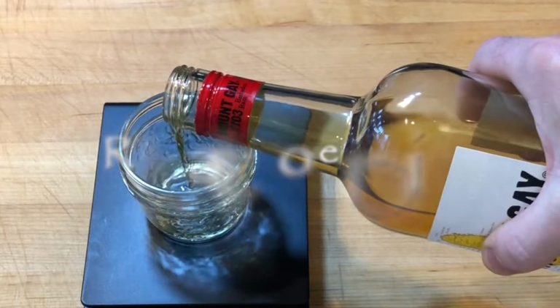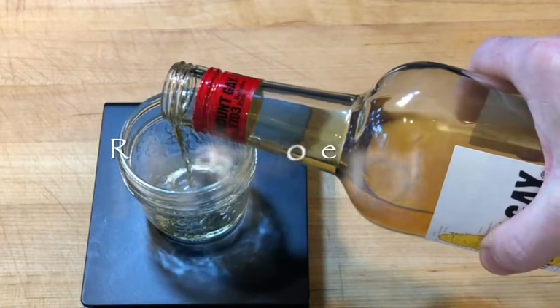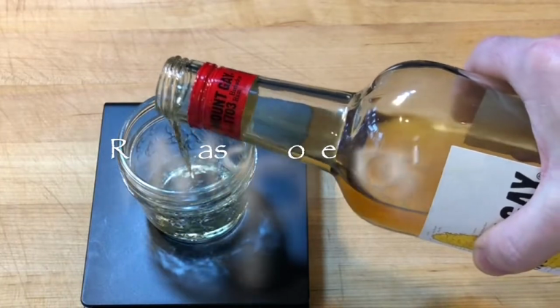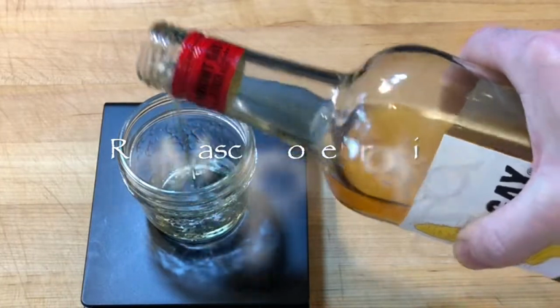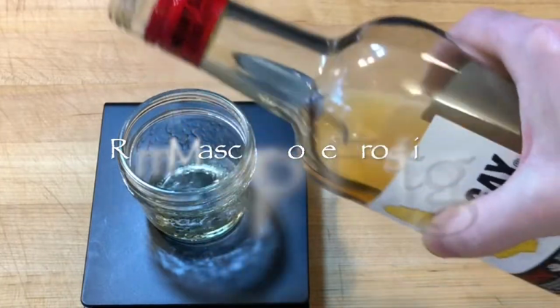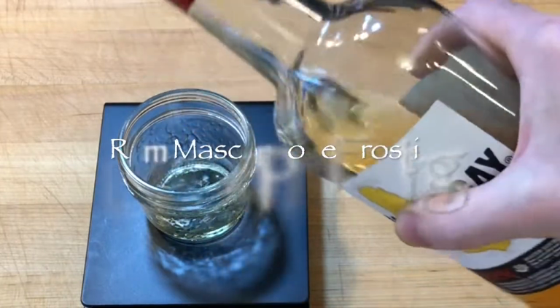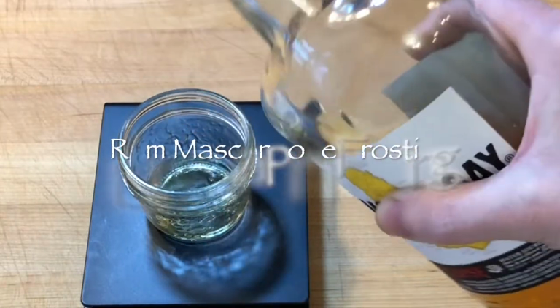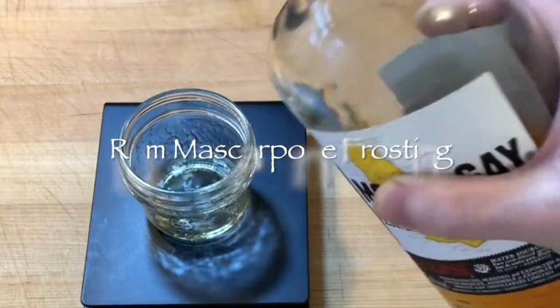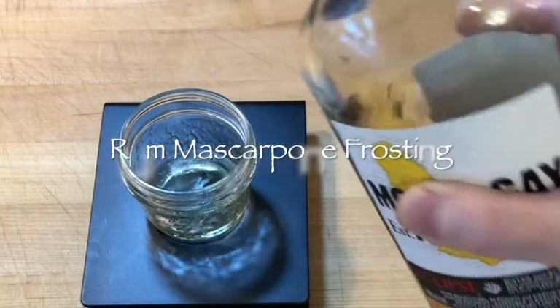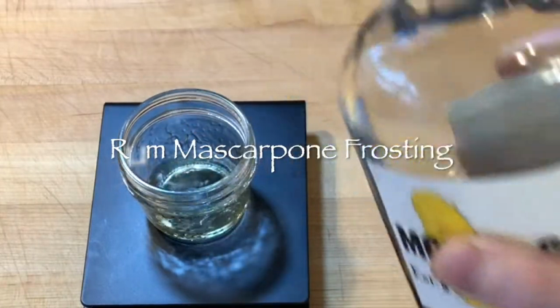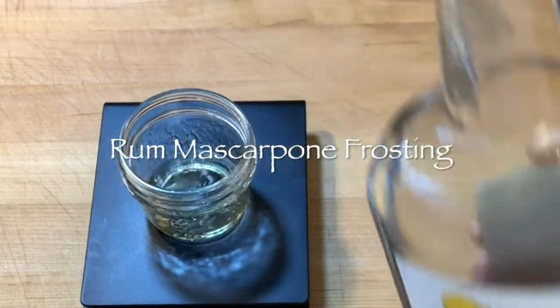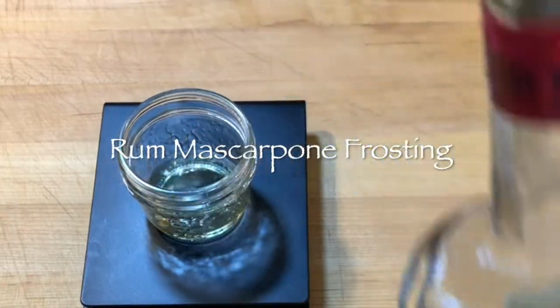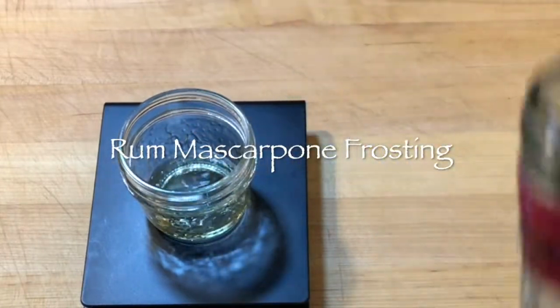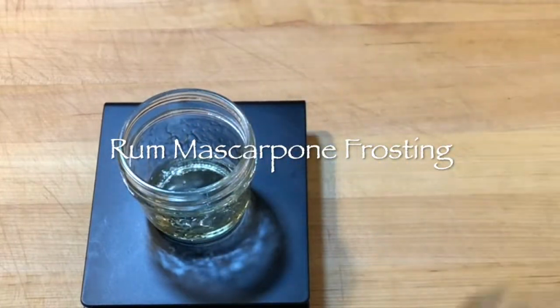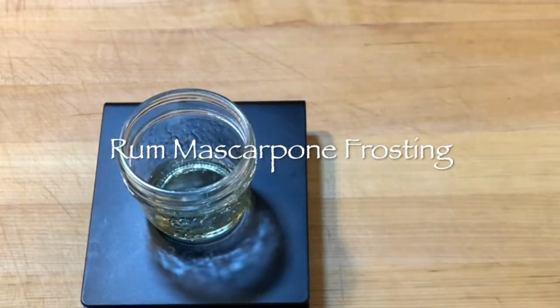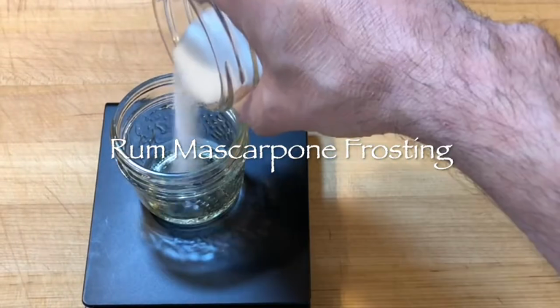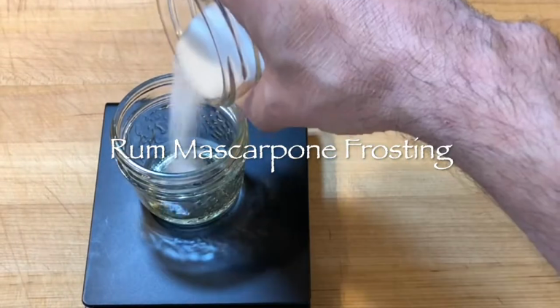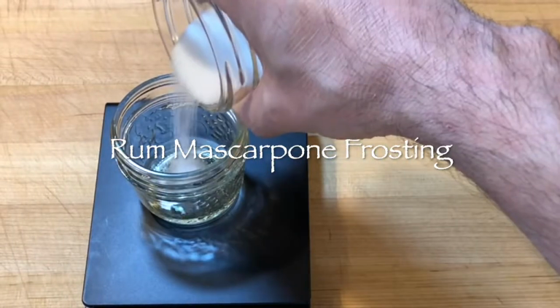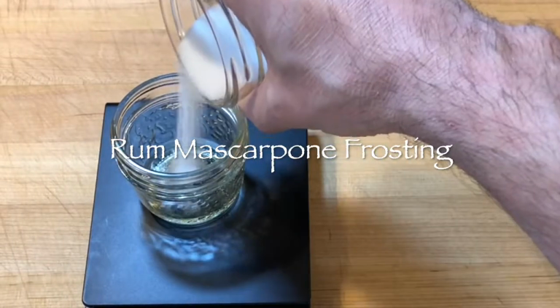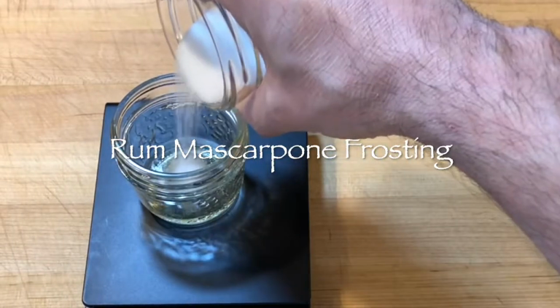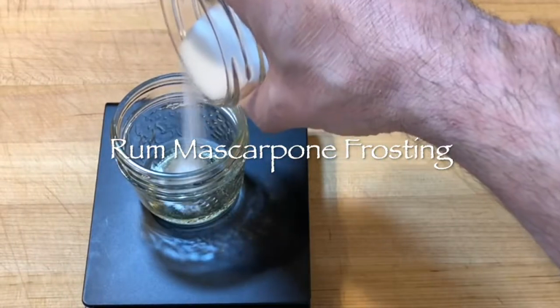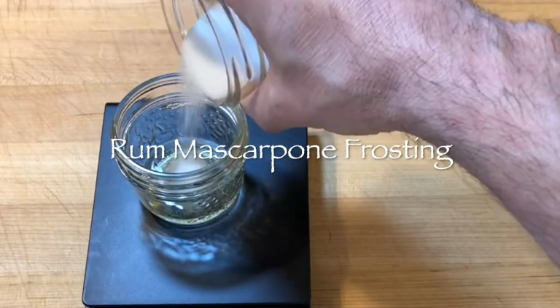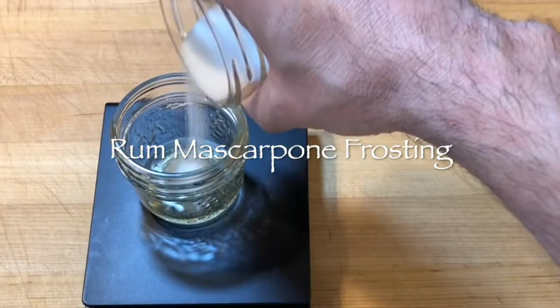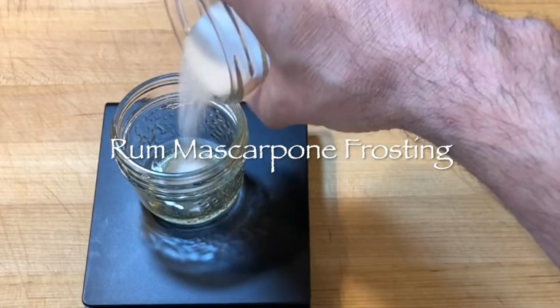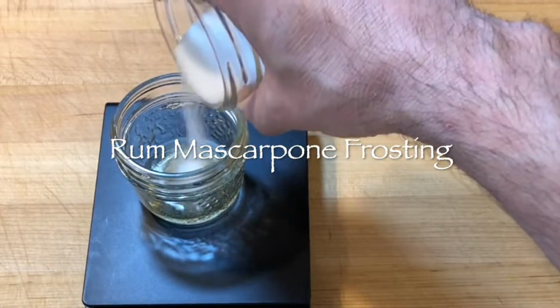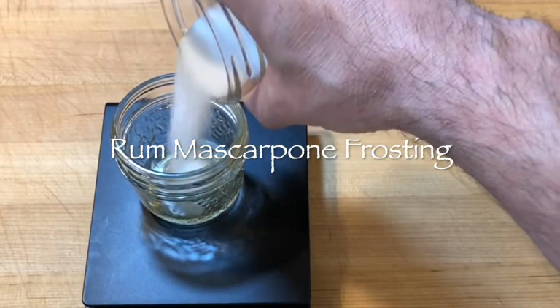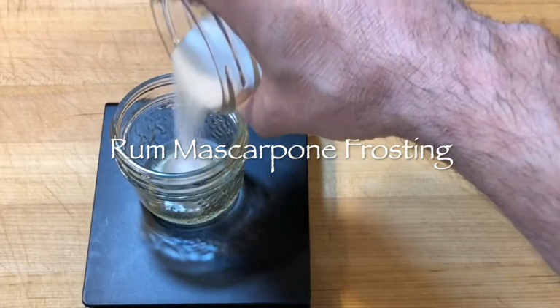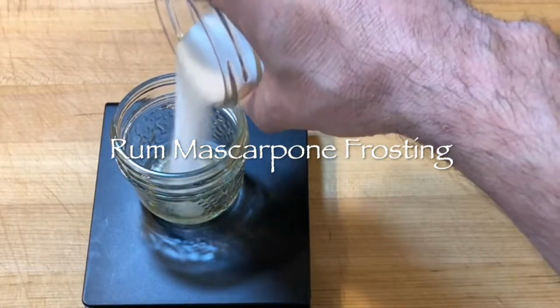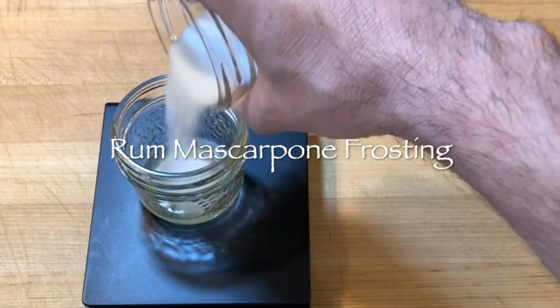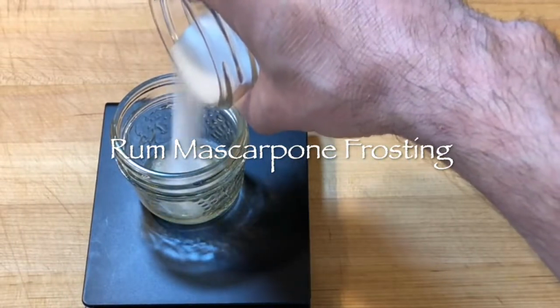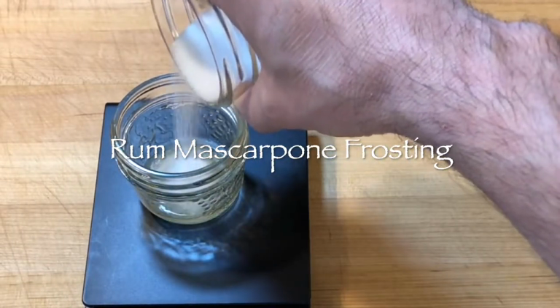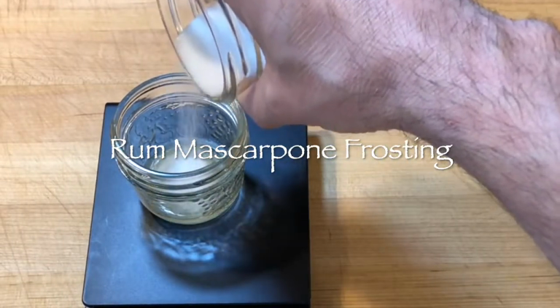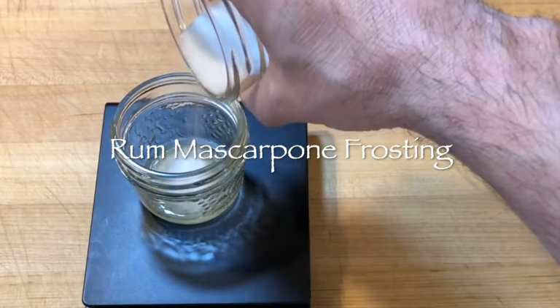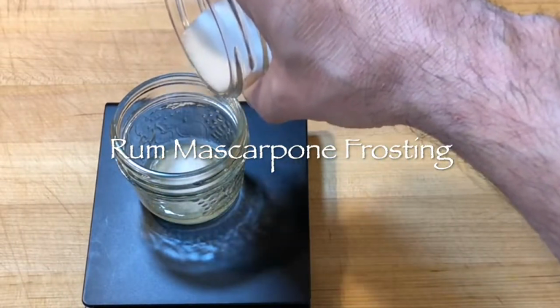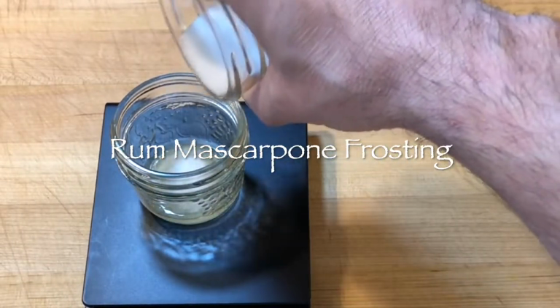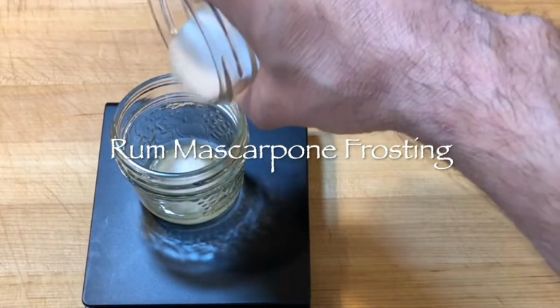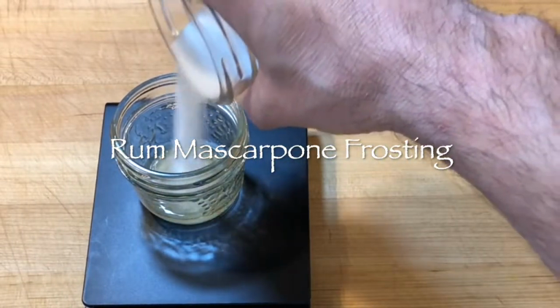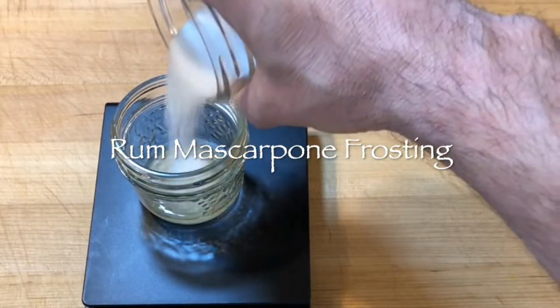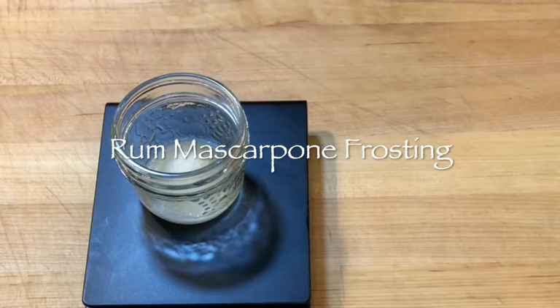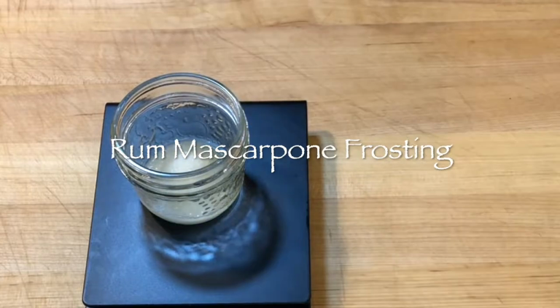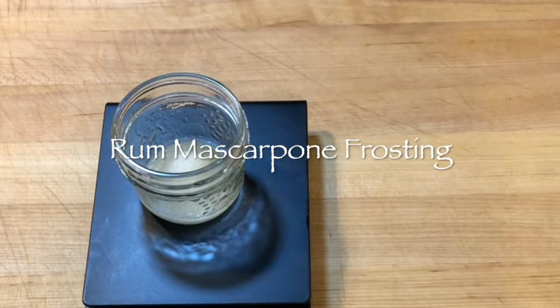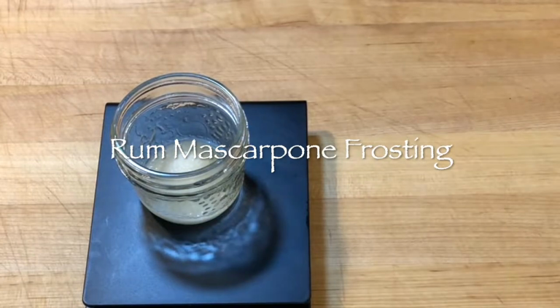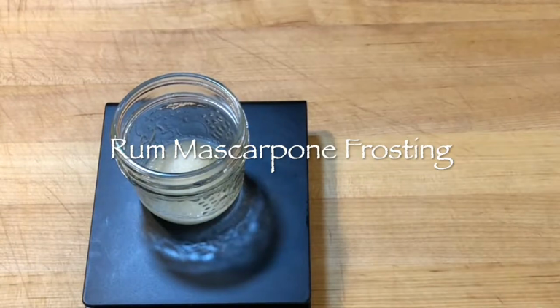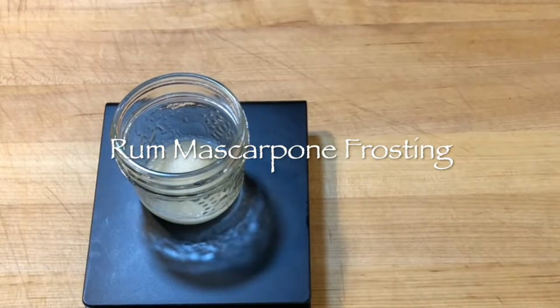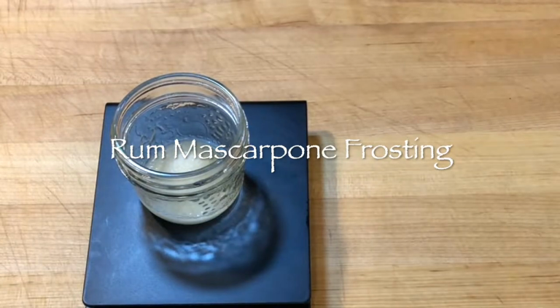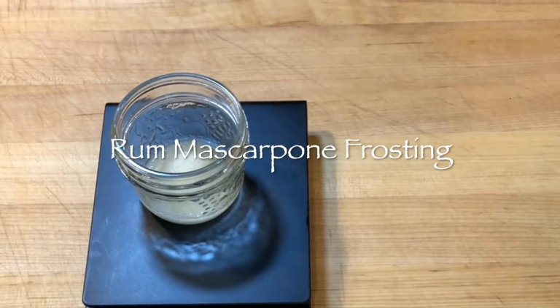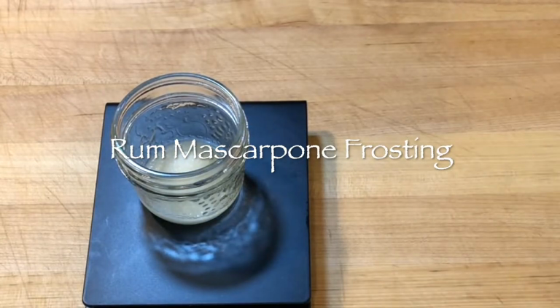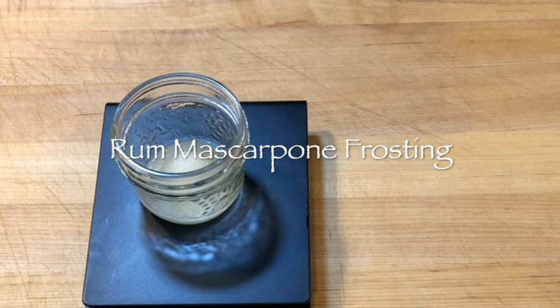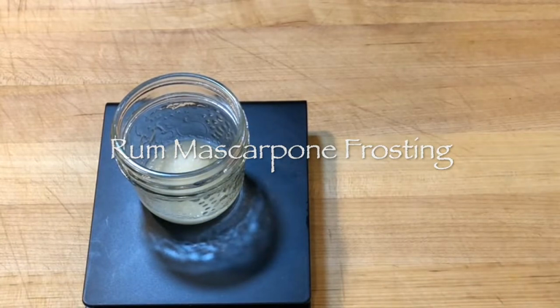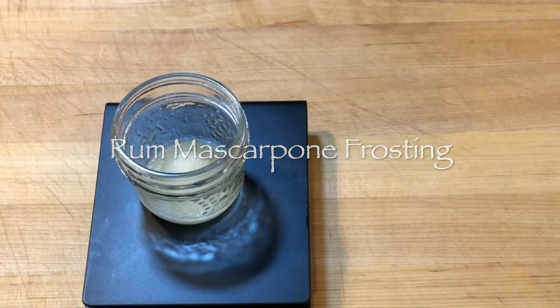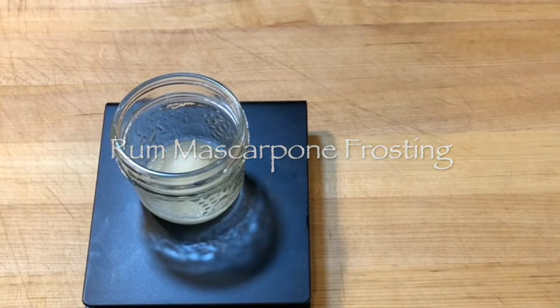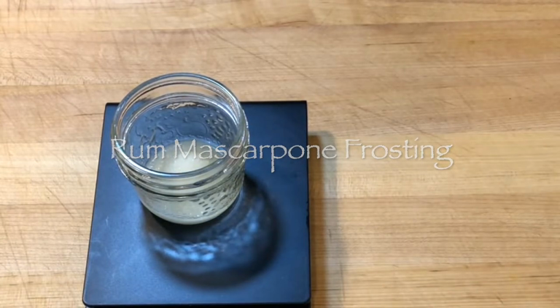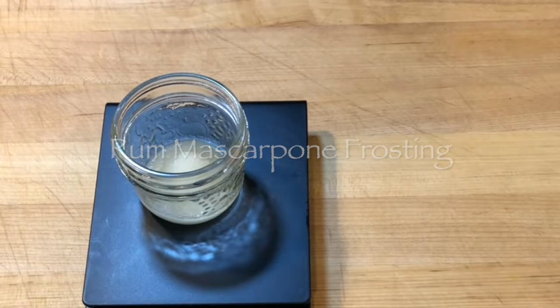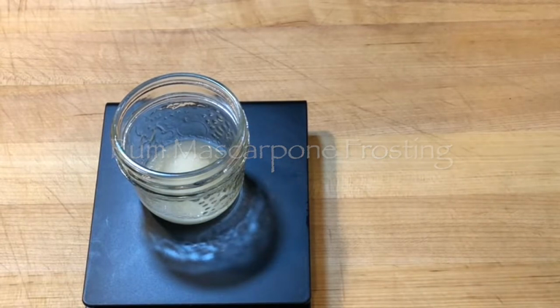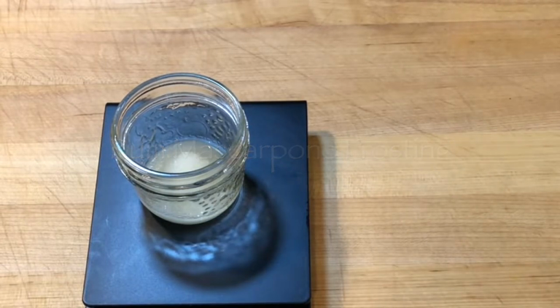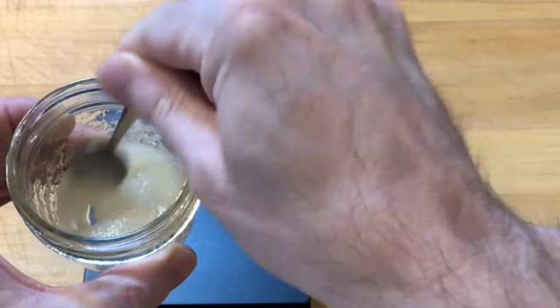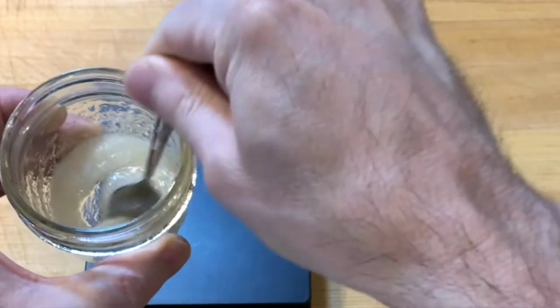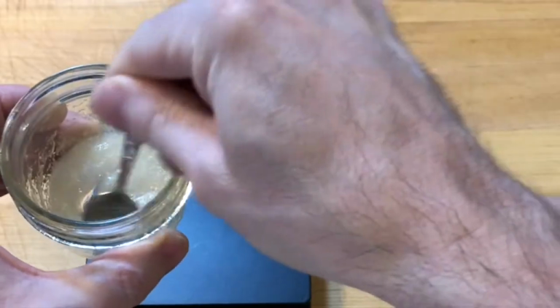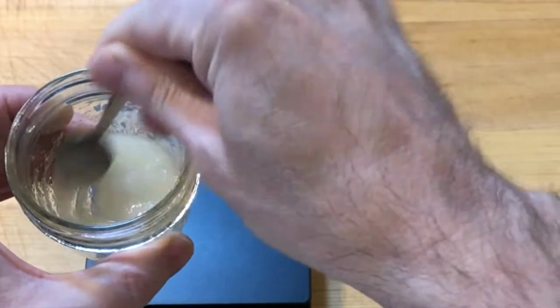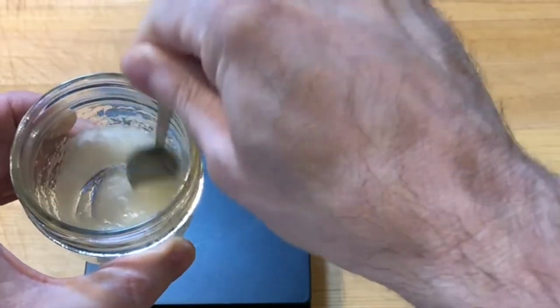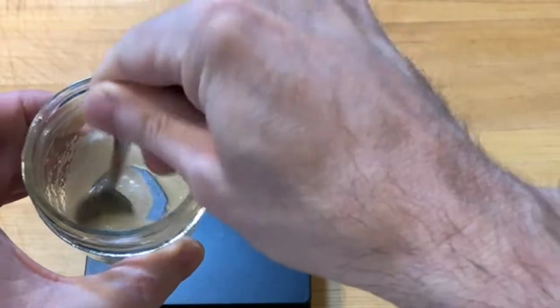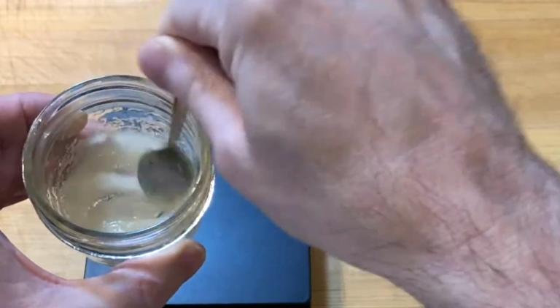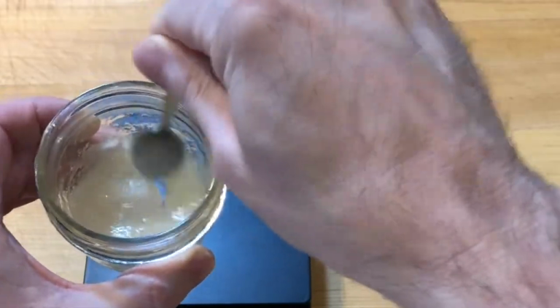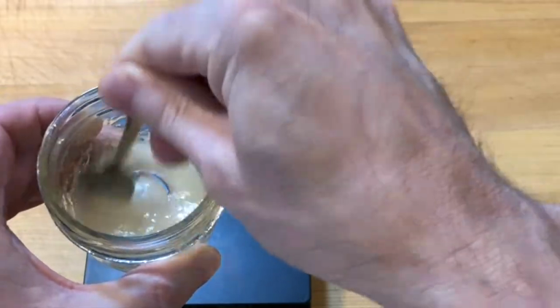To make rum mascarpone frosting, scale 5 grams of rum and 20 grams of cane sugar into a small jar to dissolve the sugar.